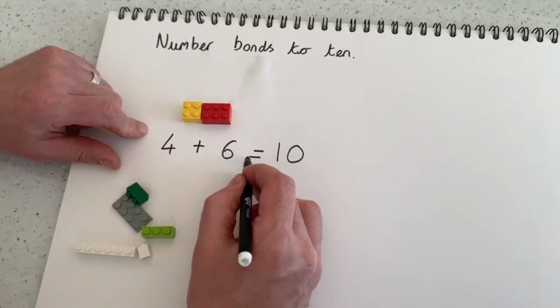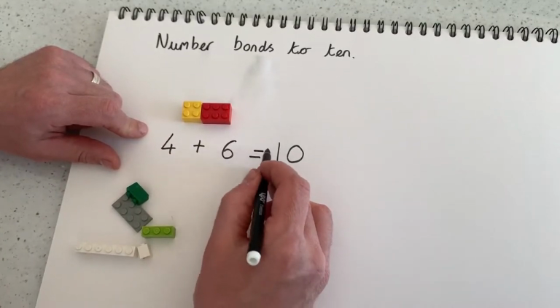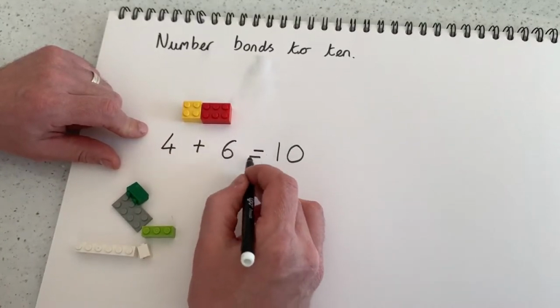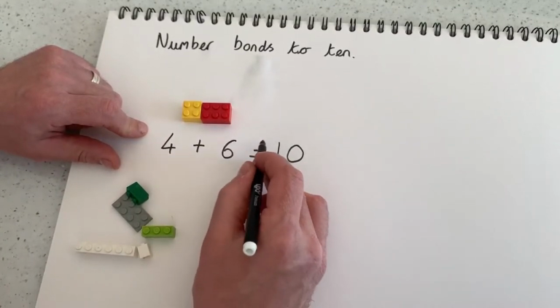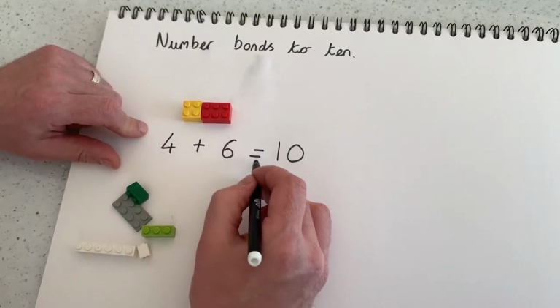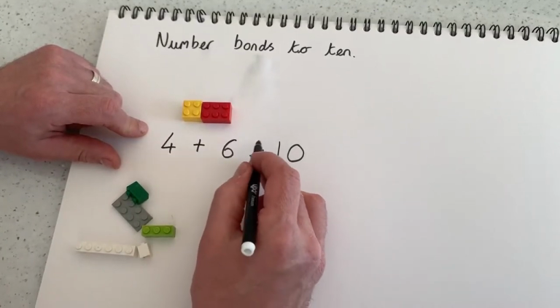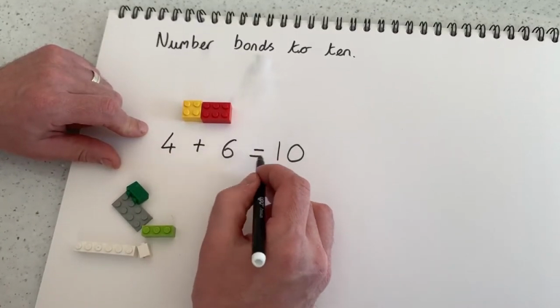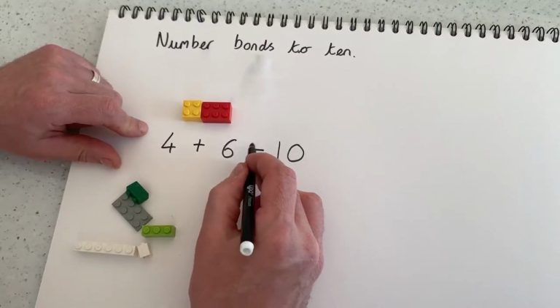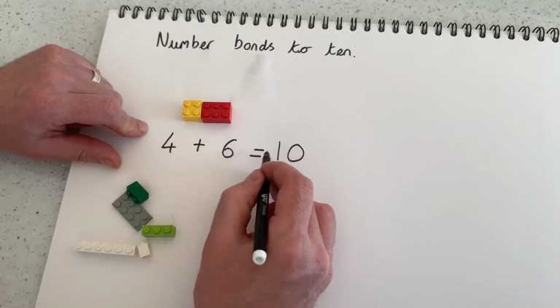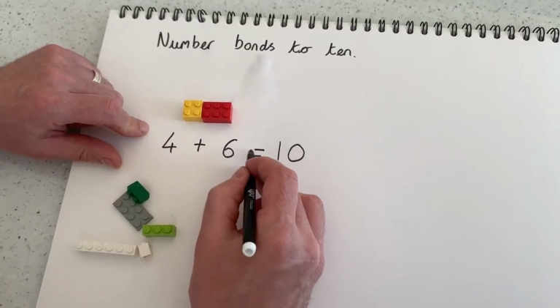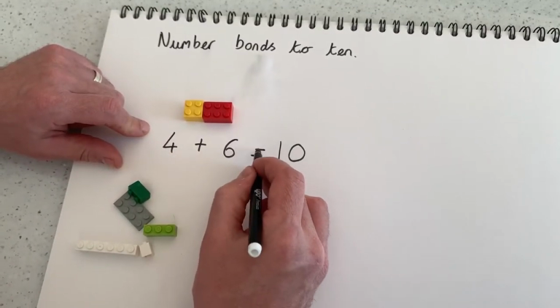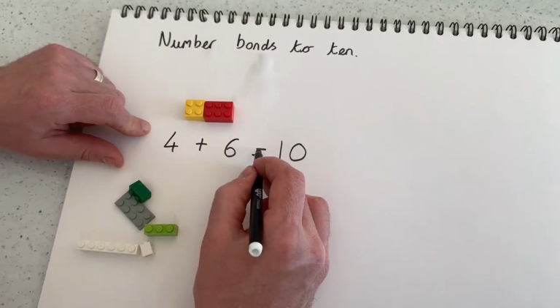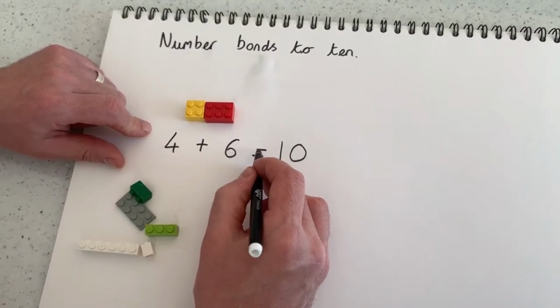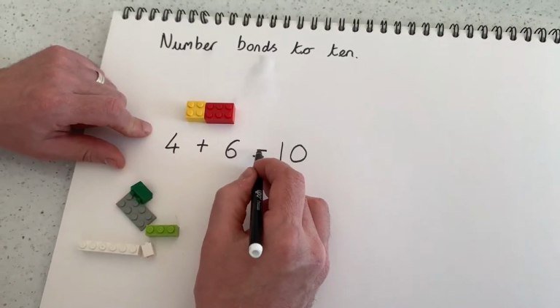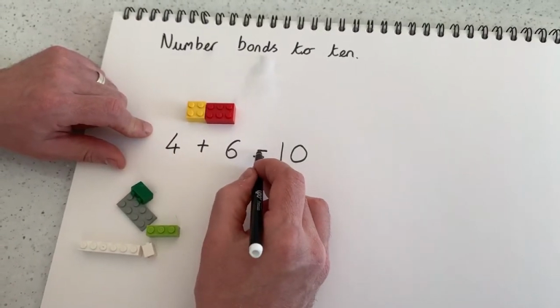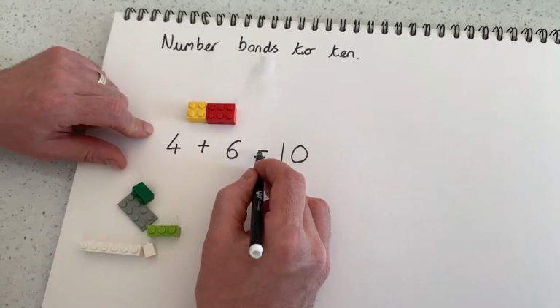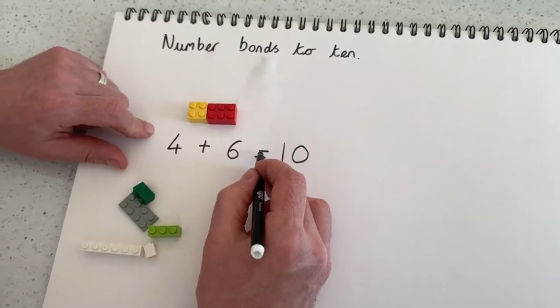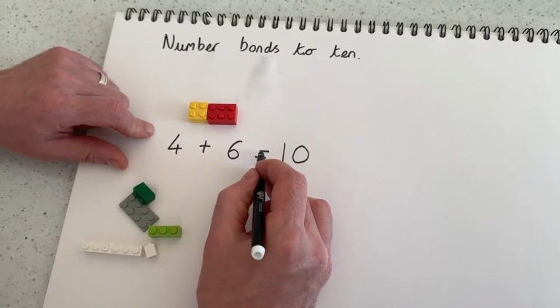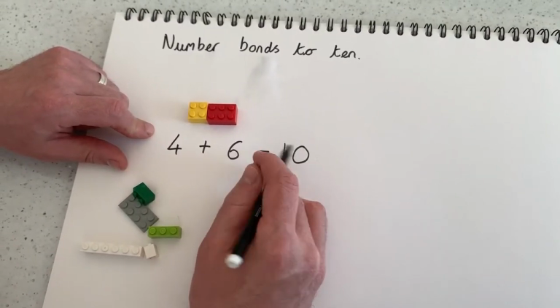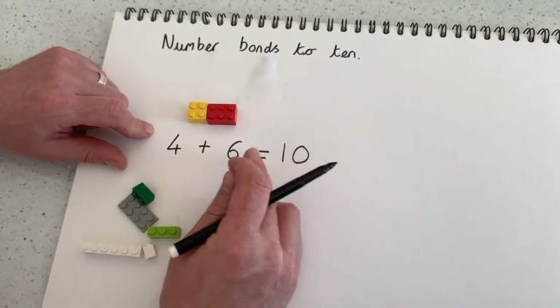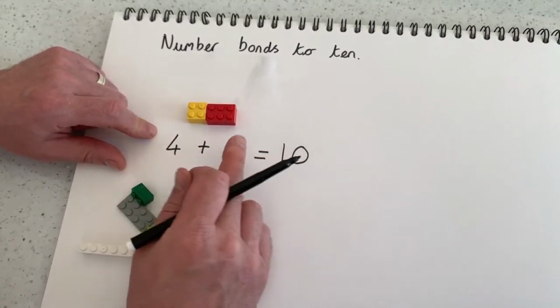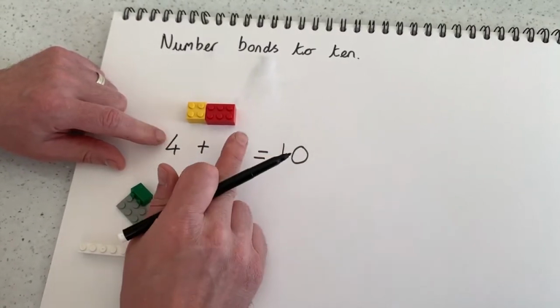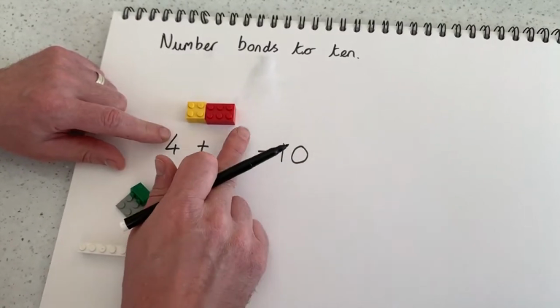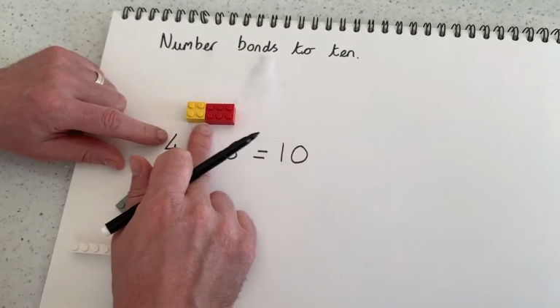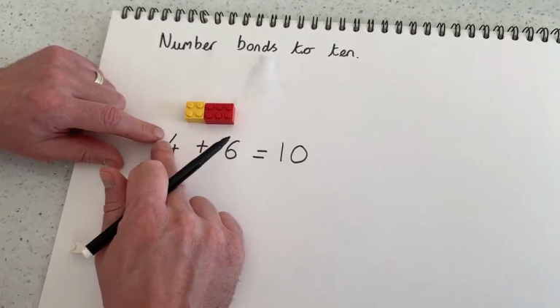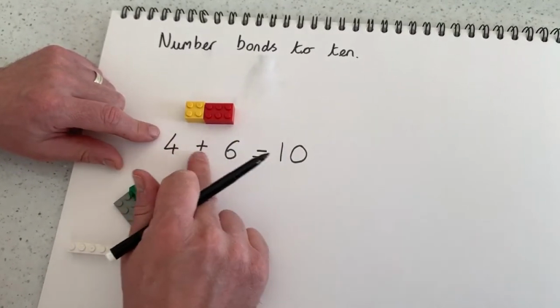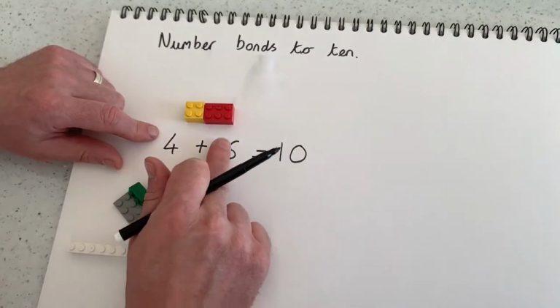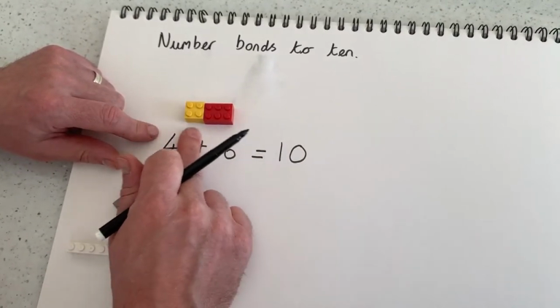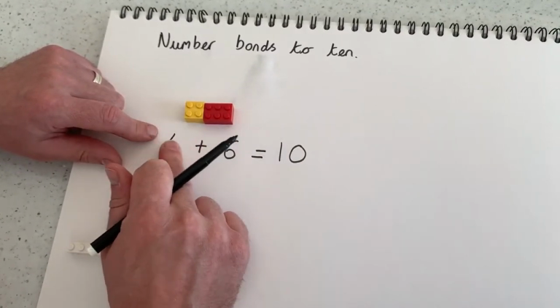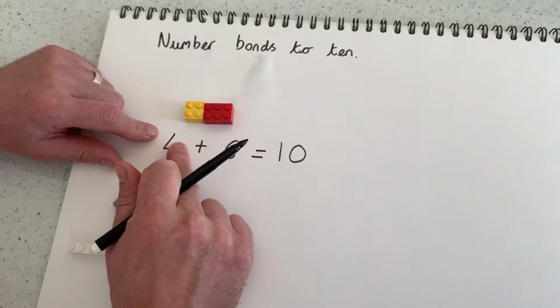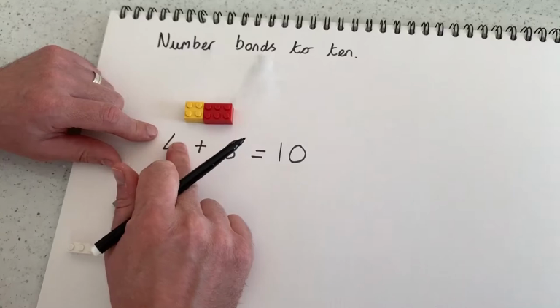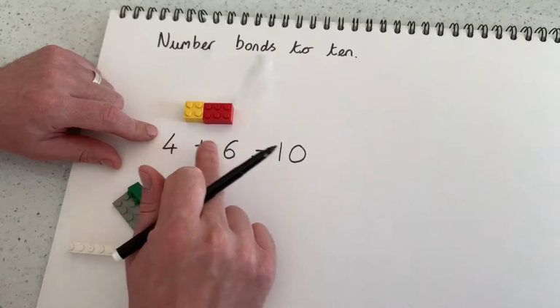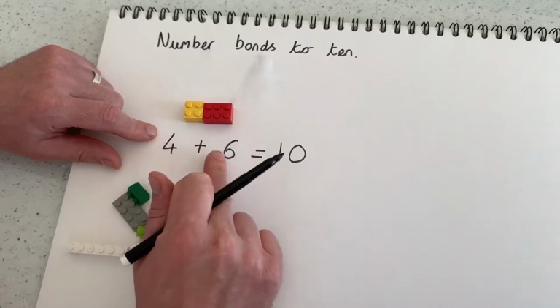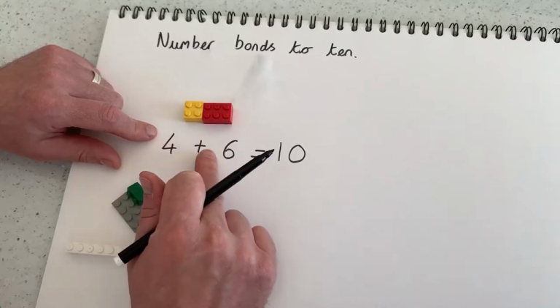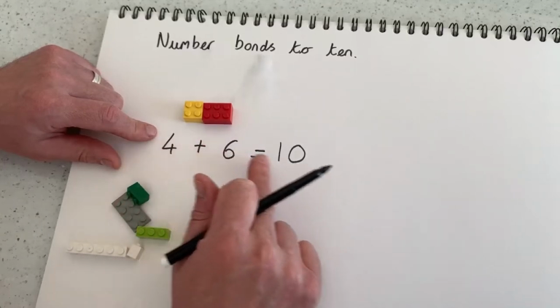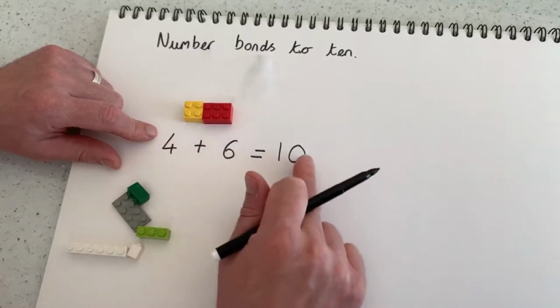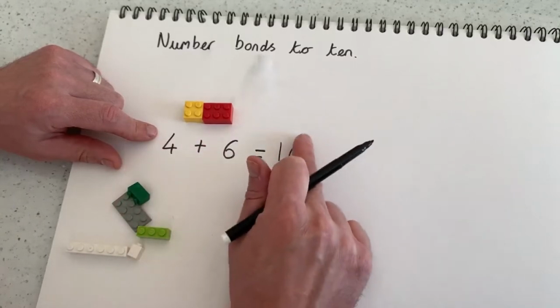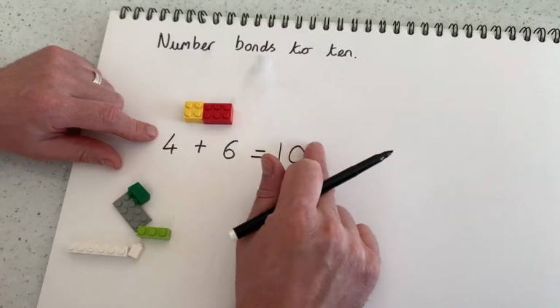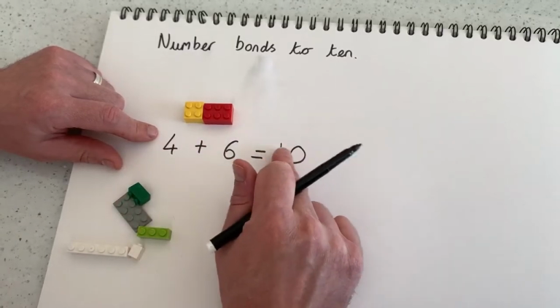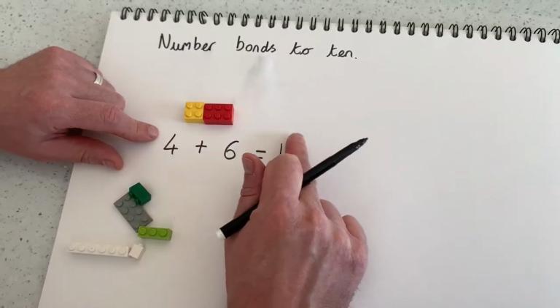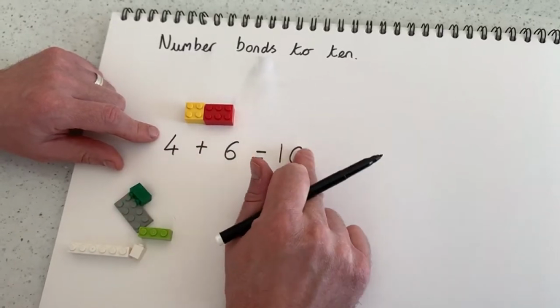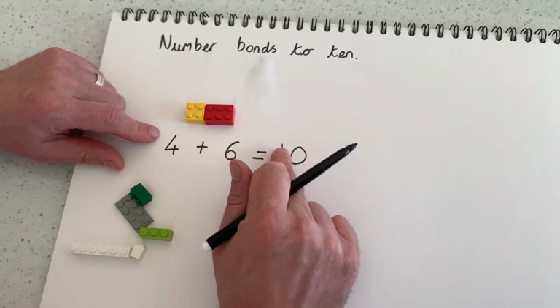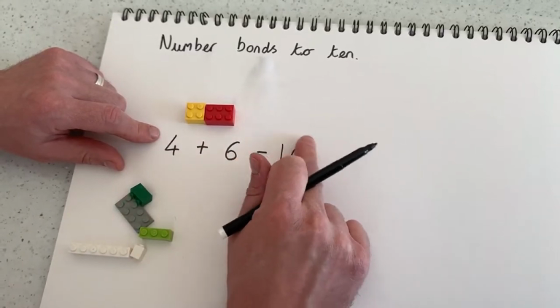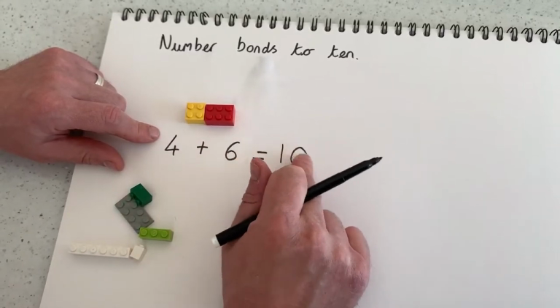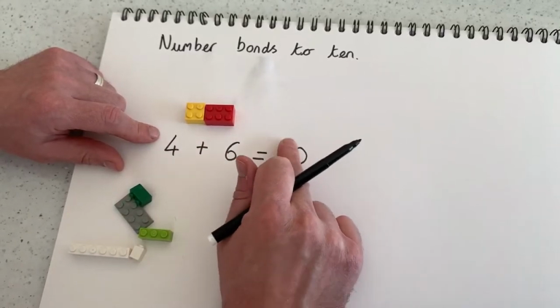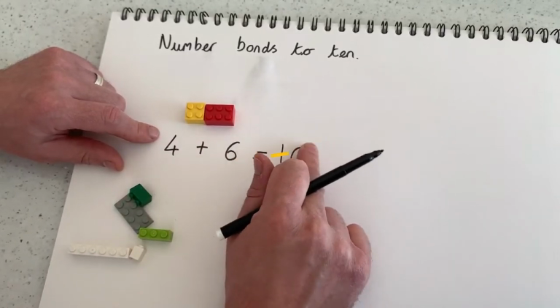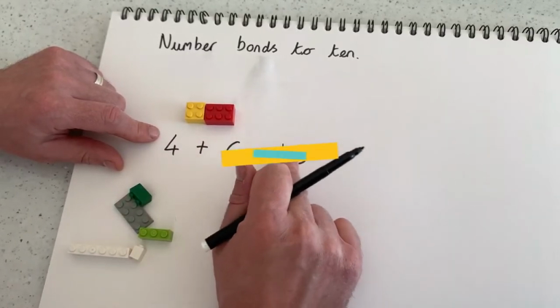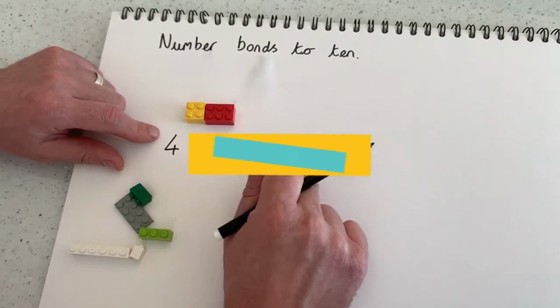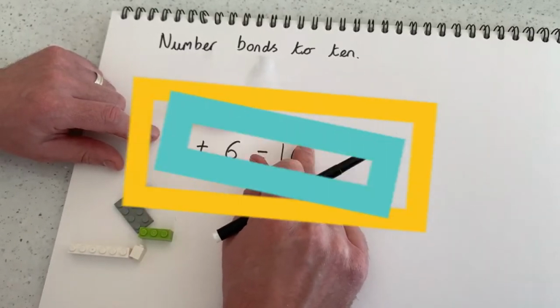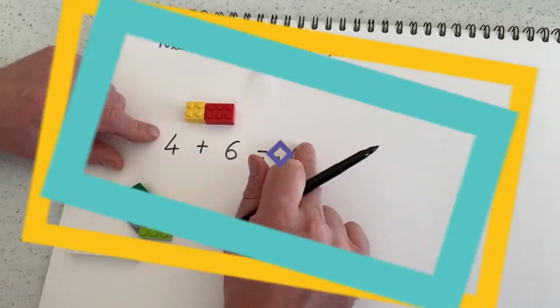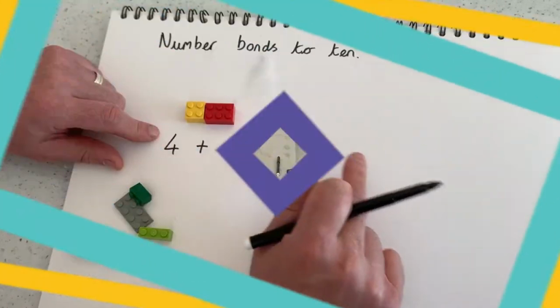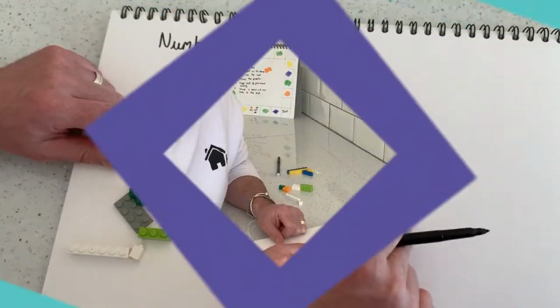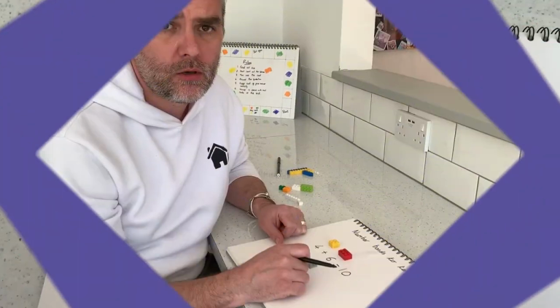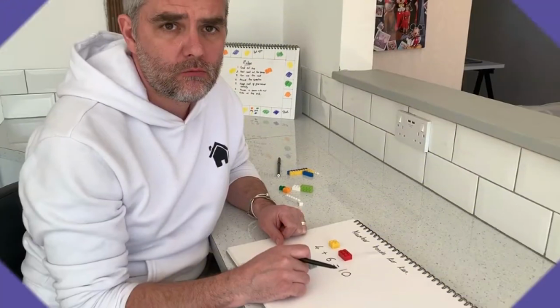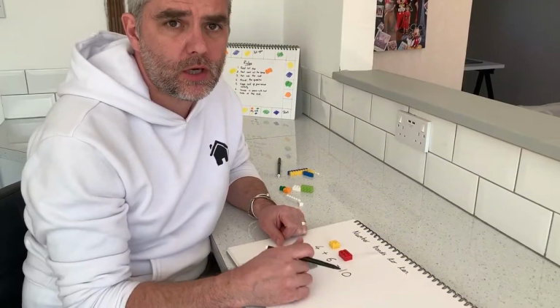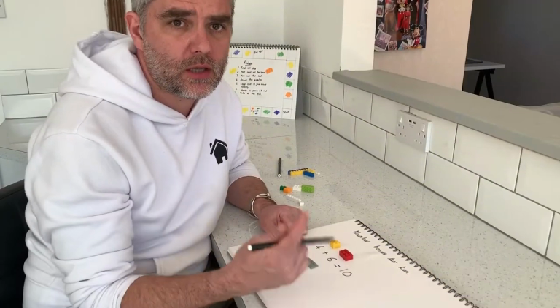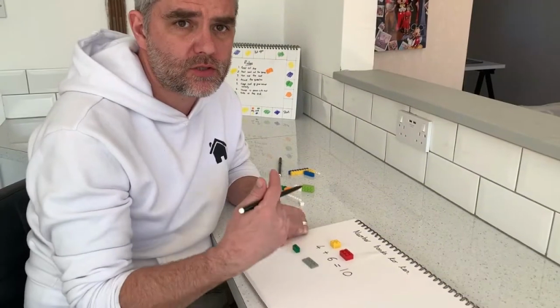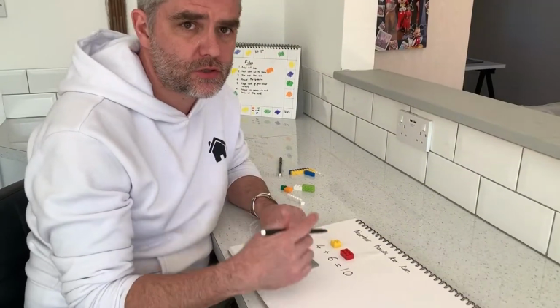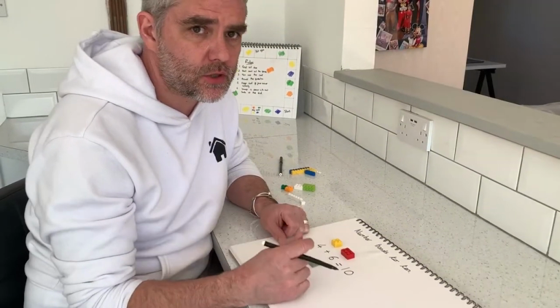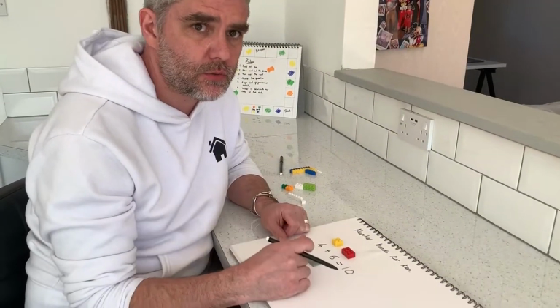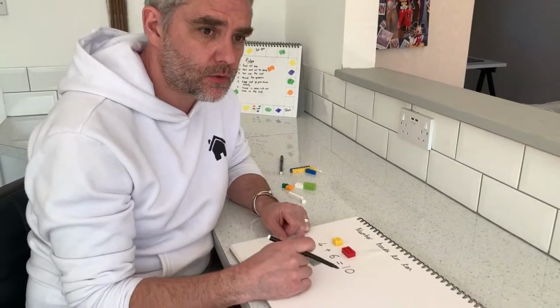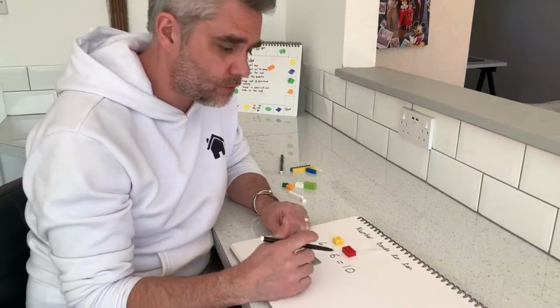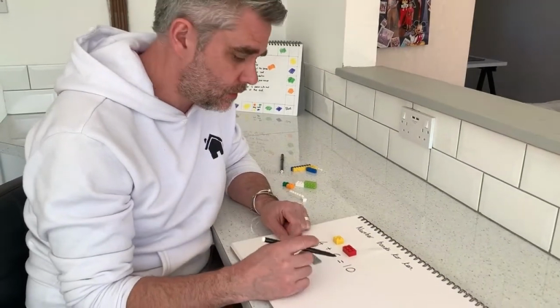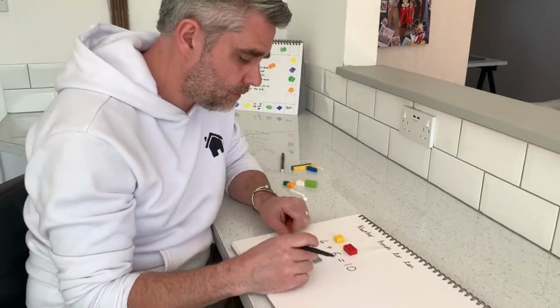Remember to emphasise that the equals sign means that whatever is on this side is the same as what is on this side. Right, let's just do another one.